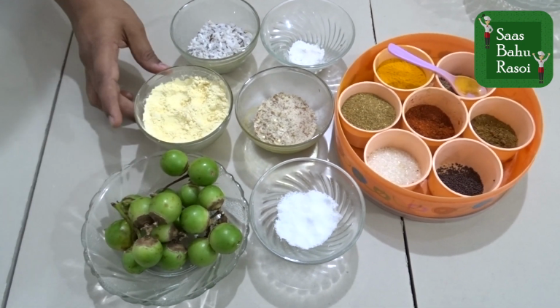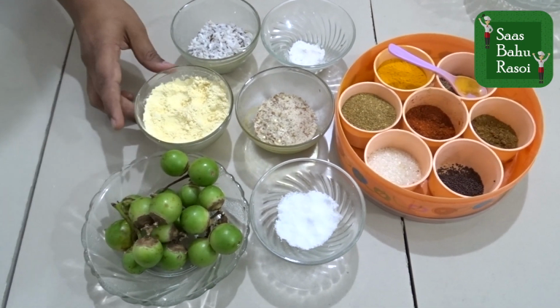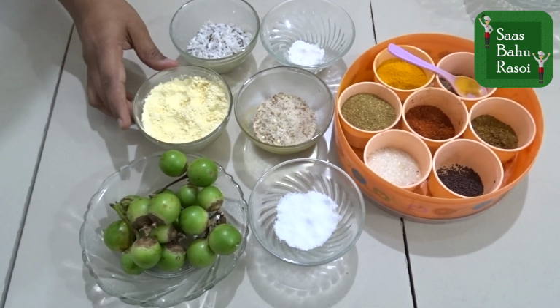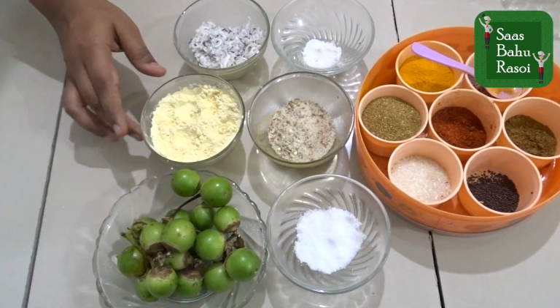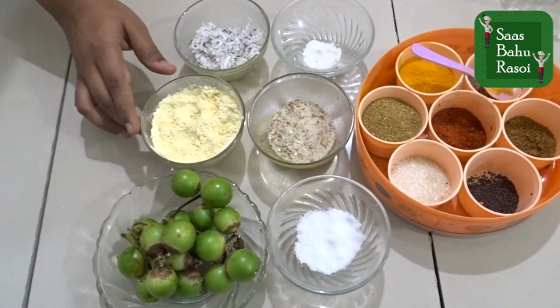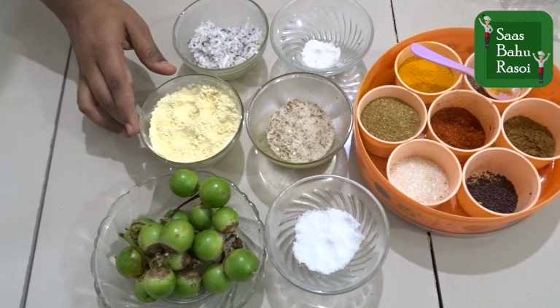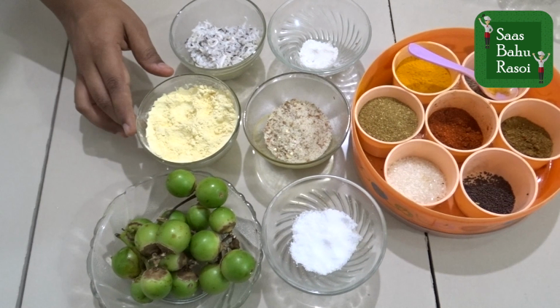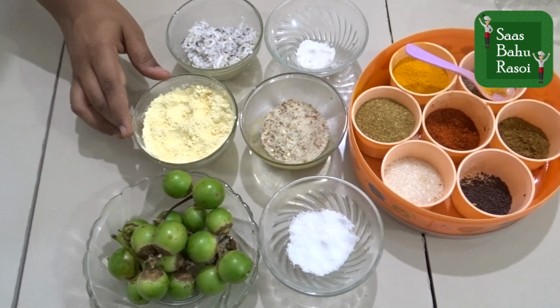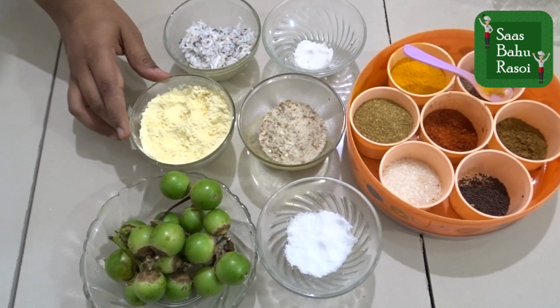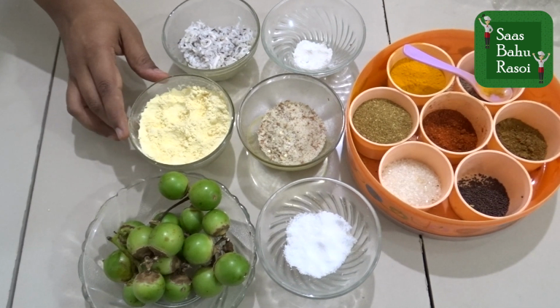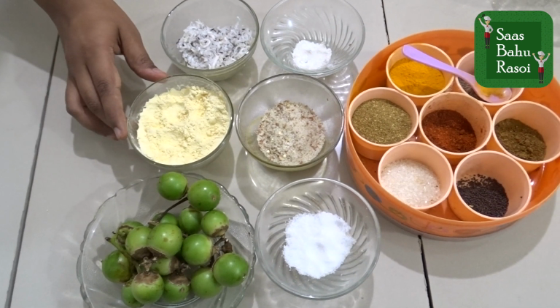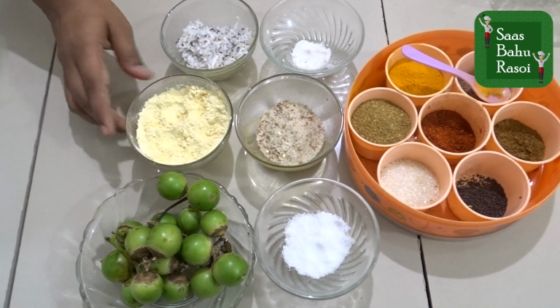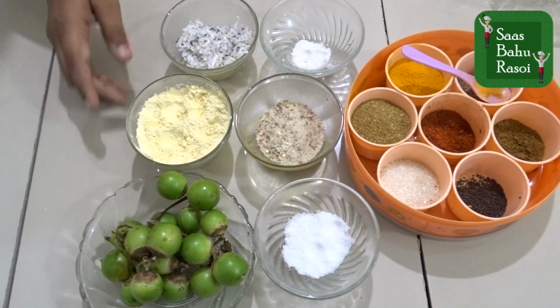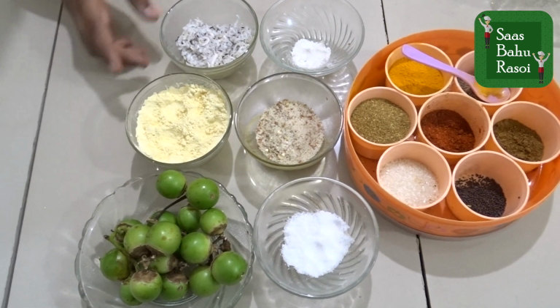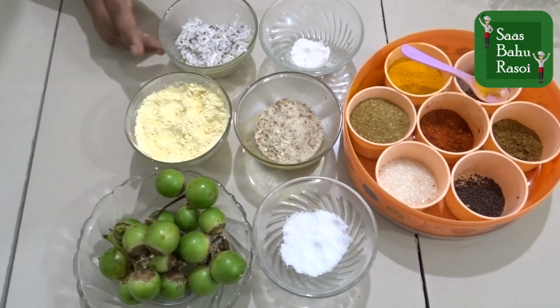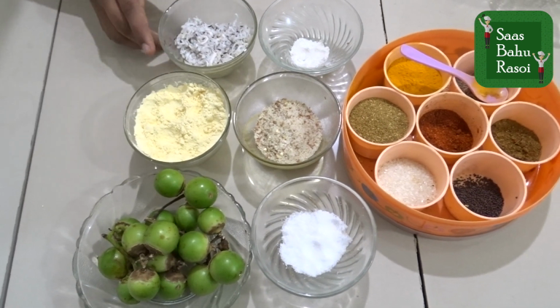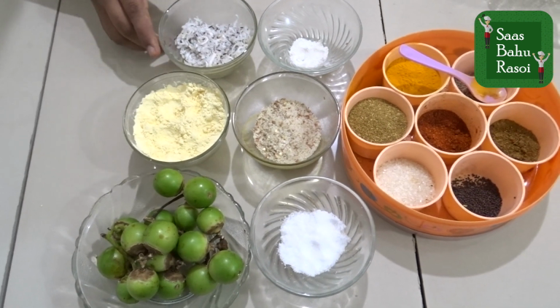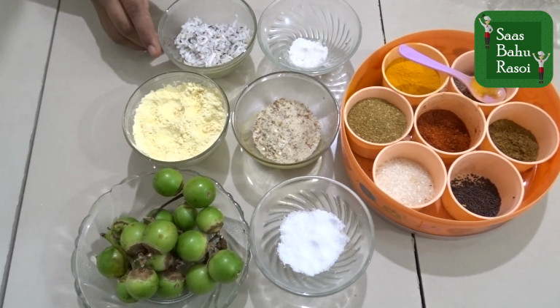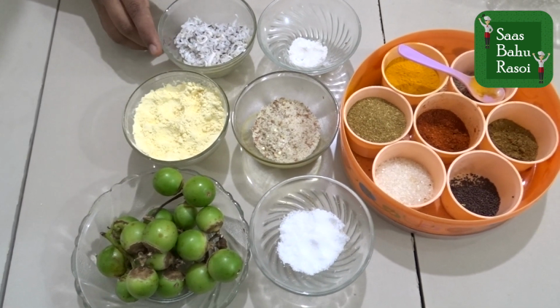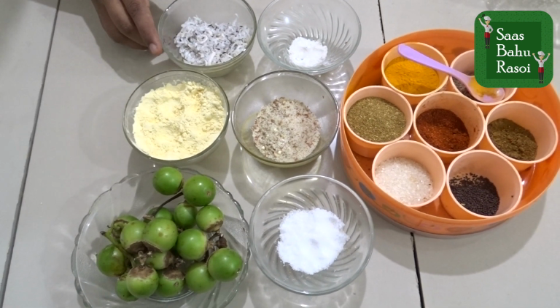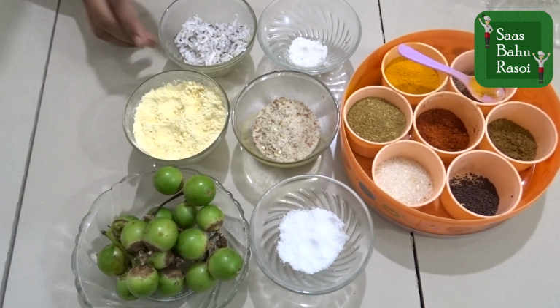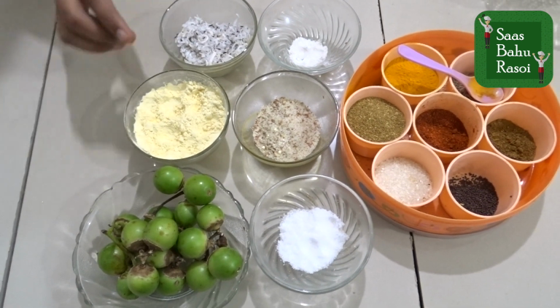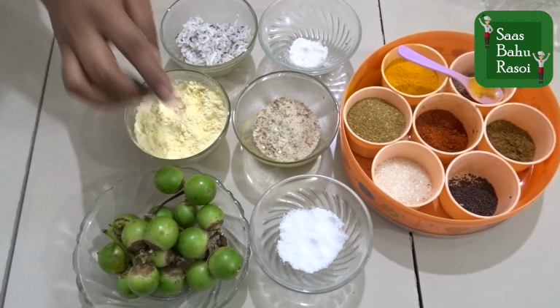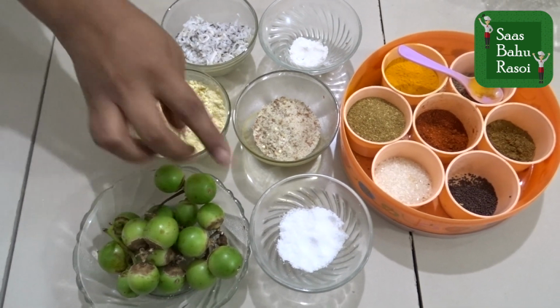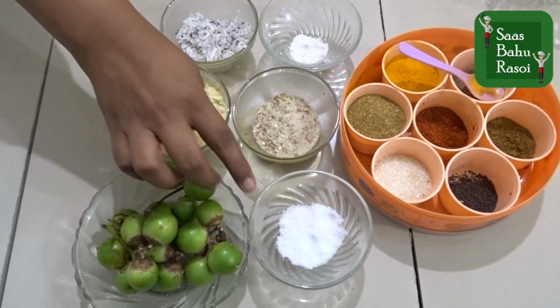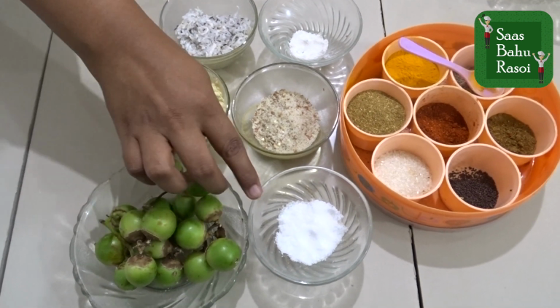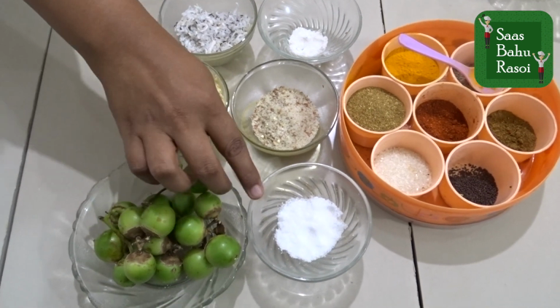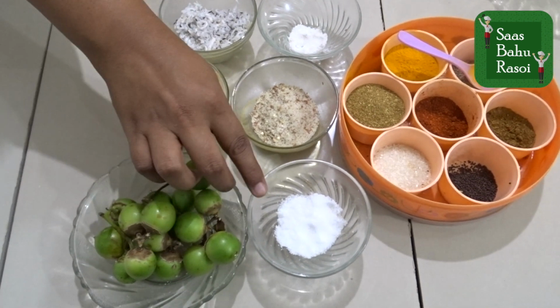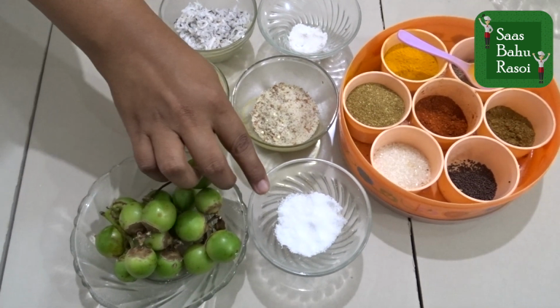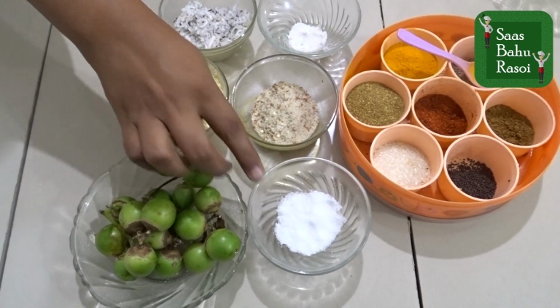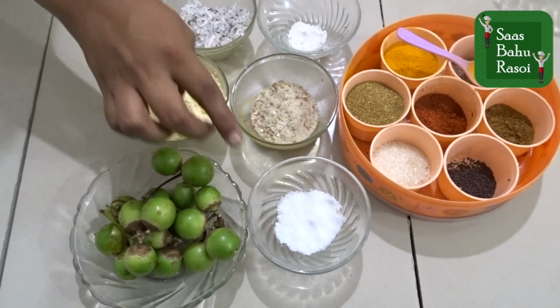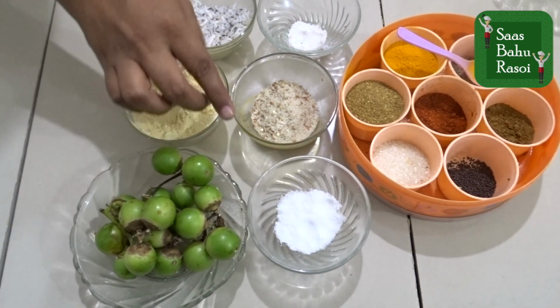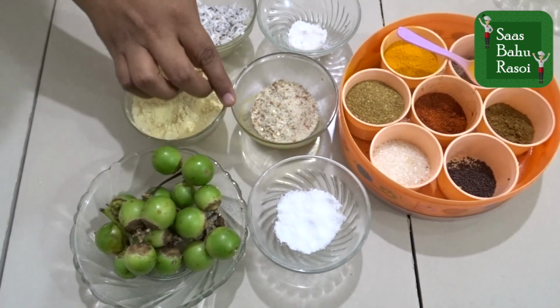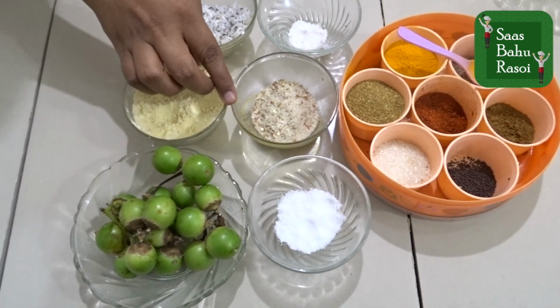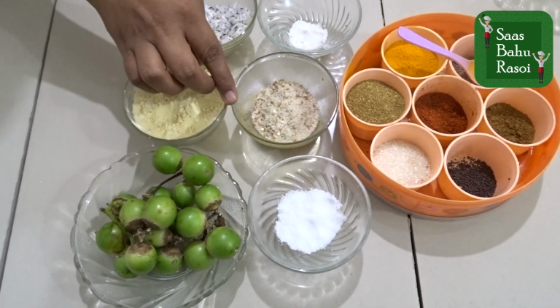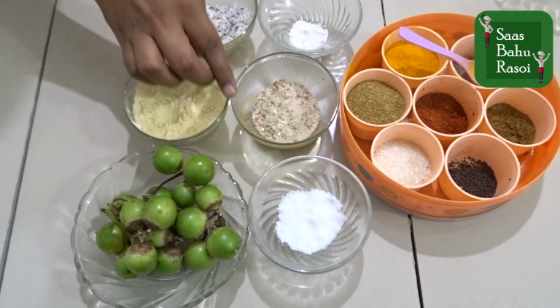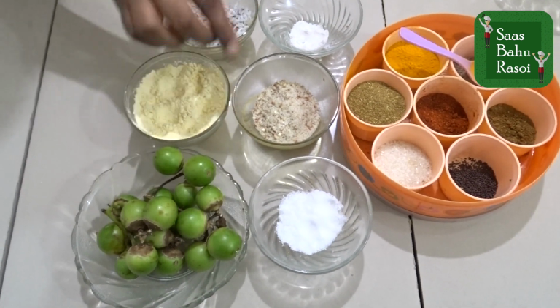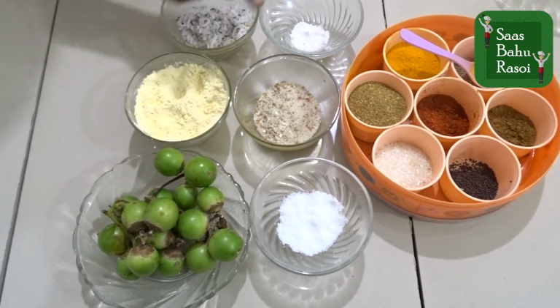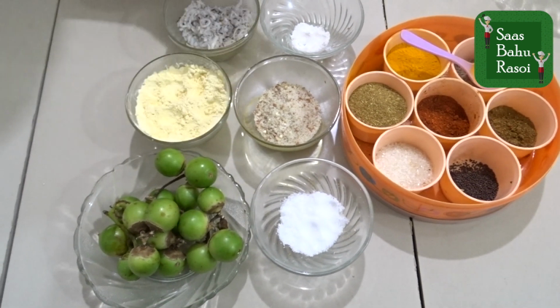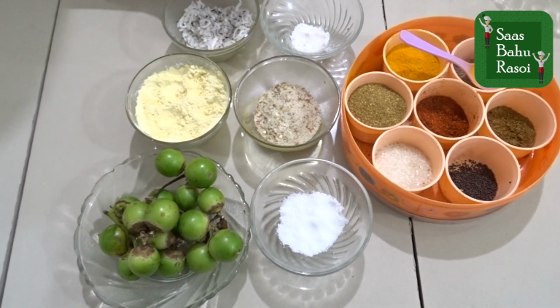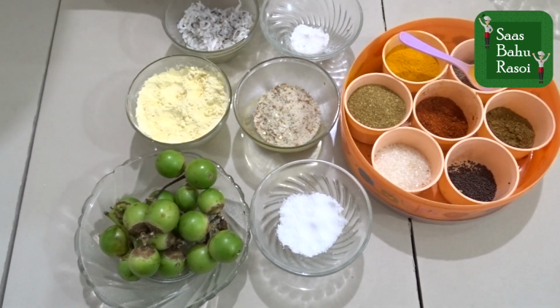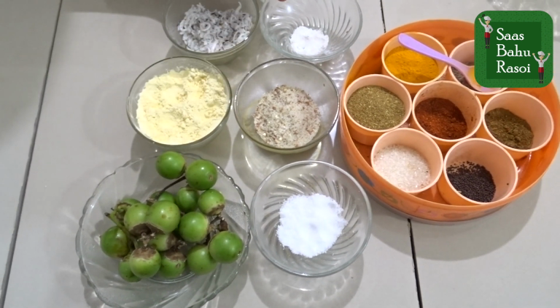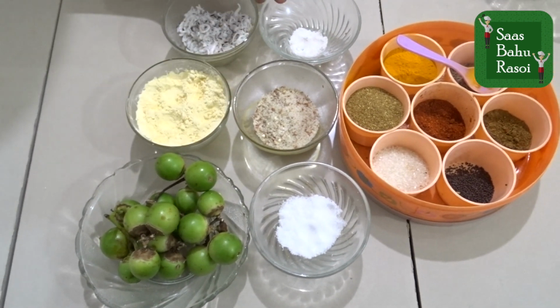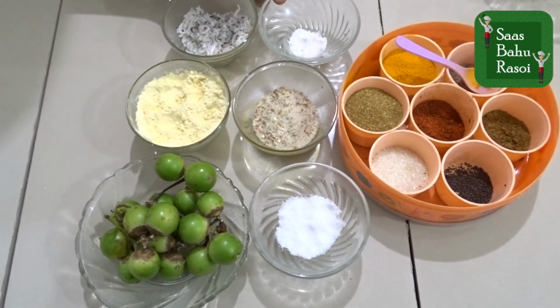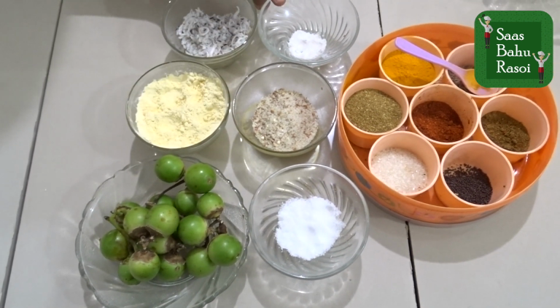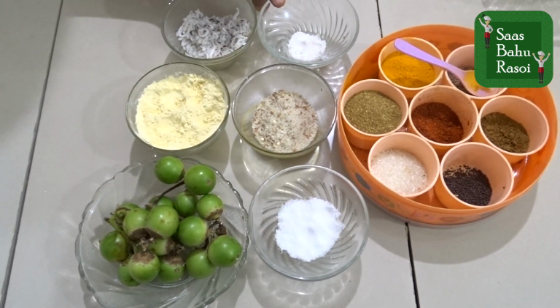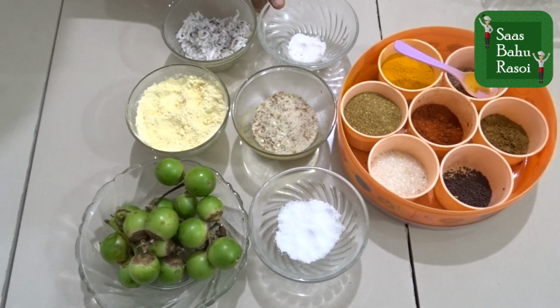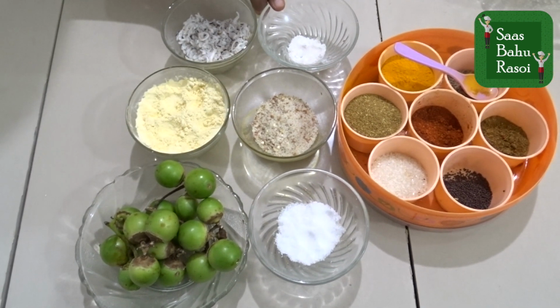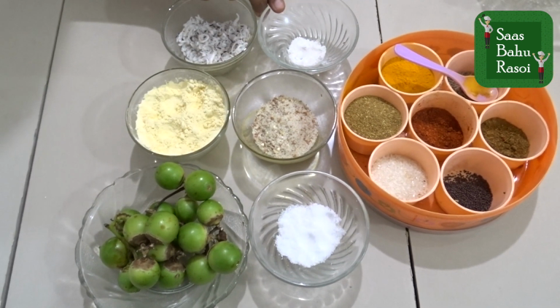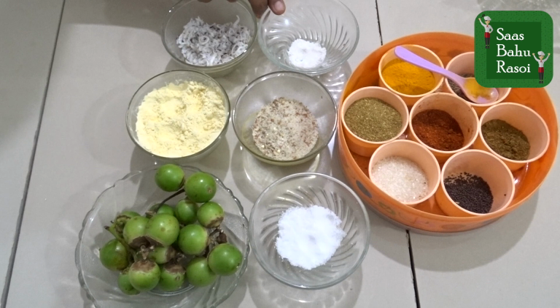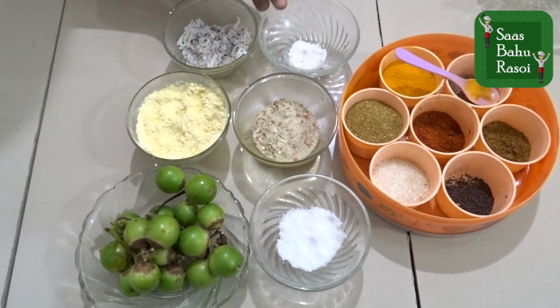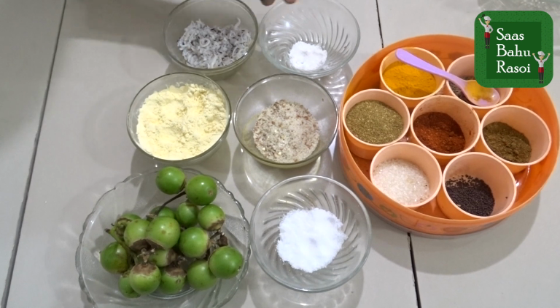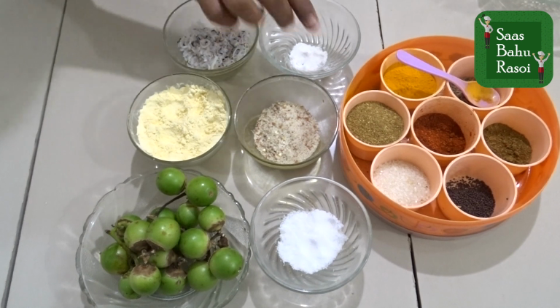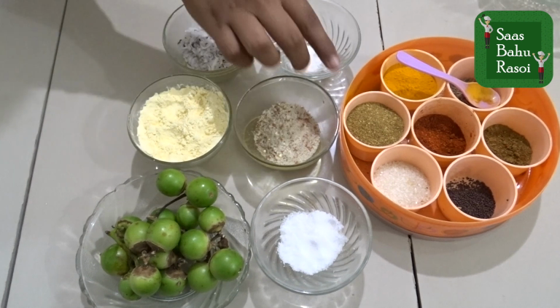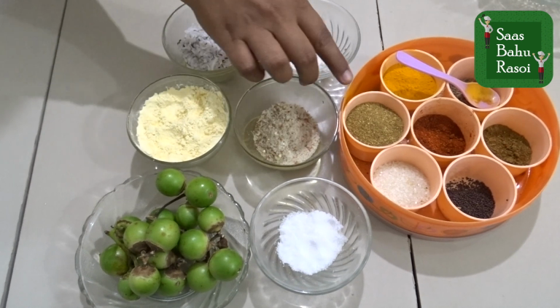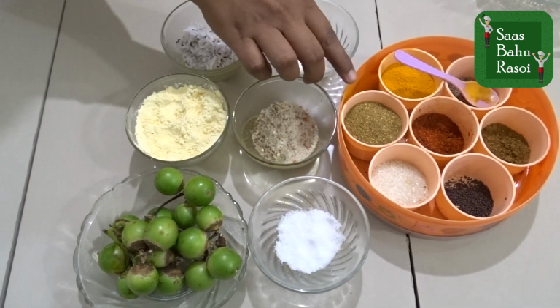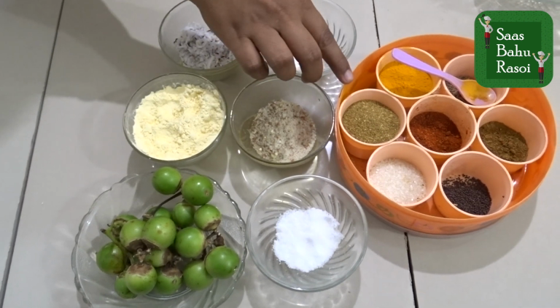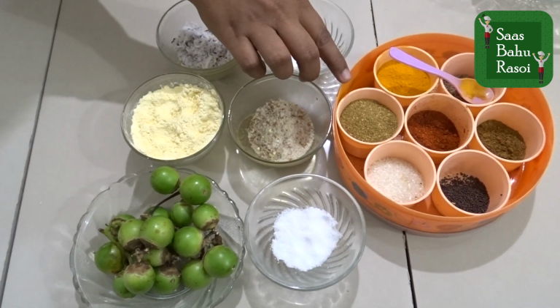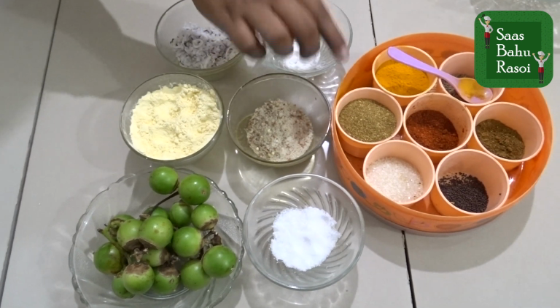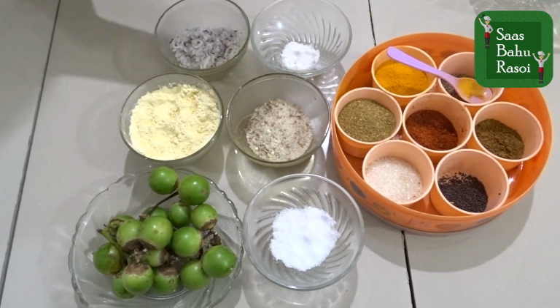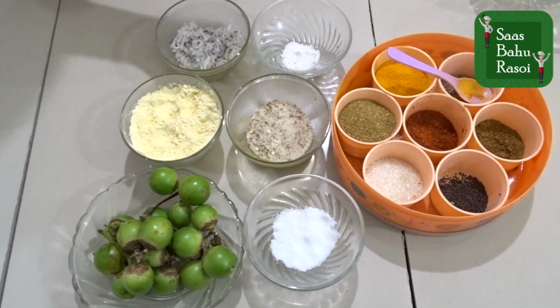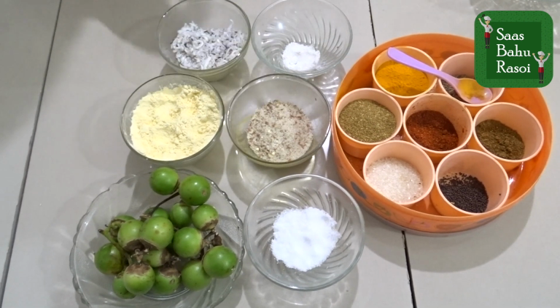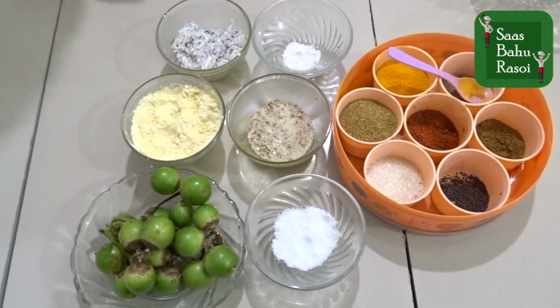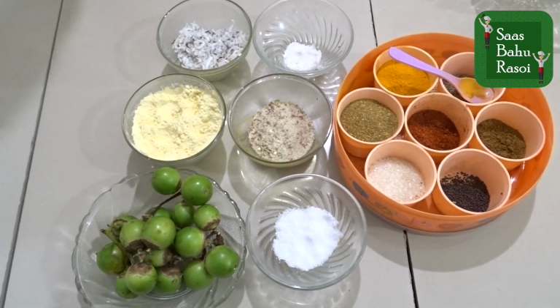We have got grated coconut, salt, peanut powder, and the rest of our routine ingredients.